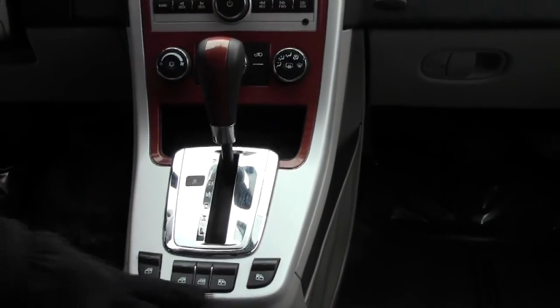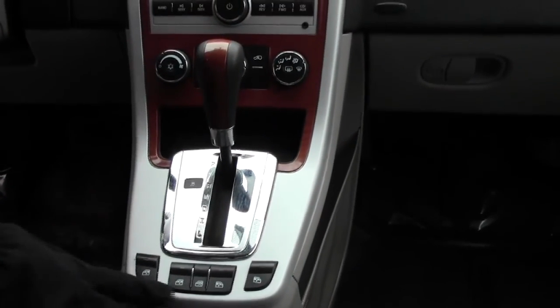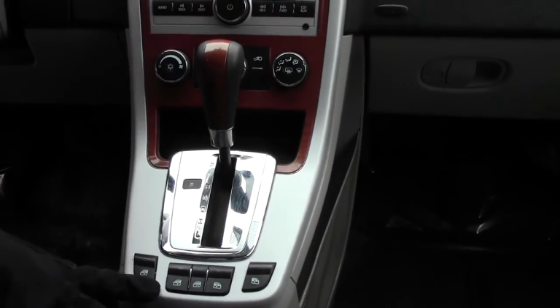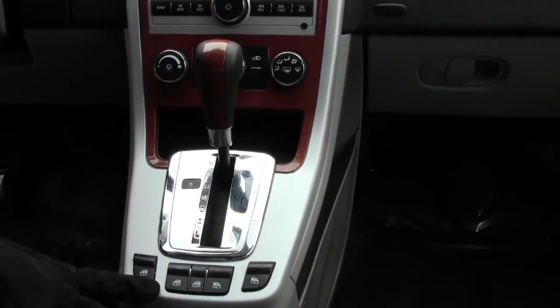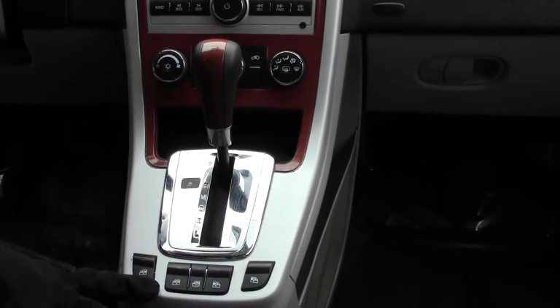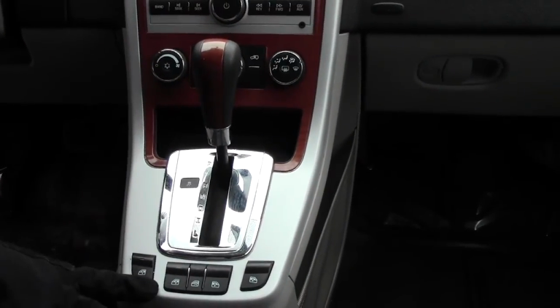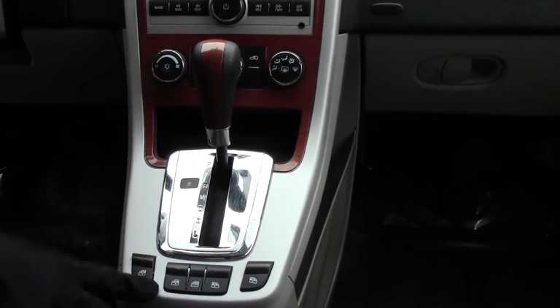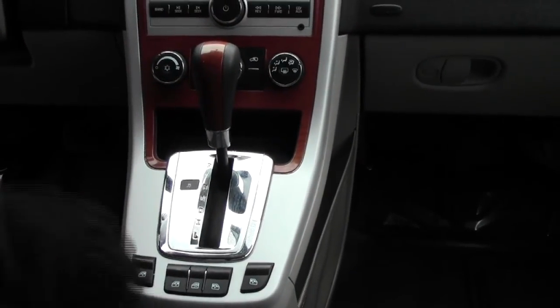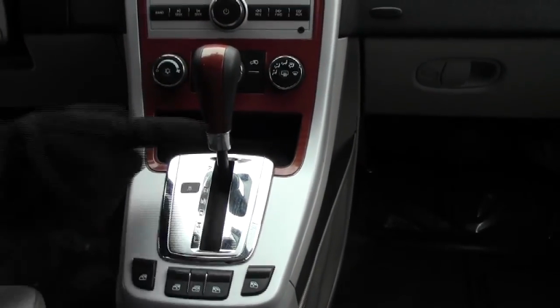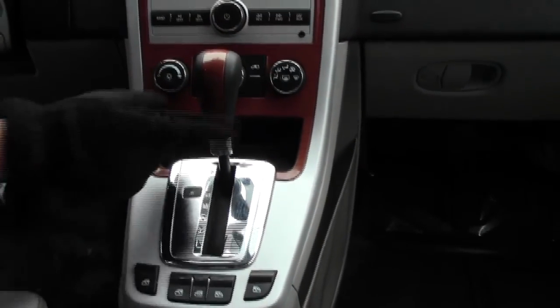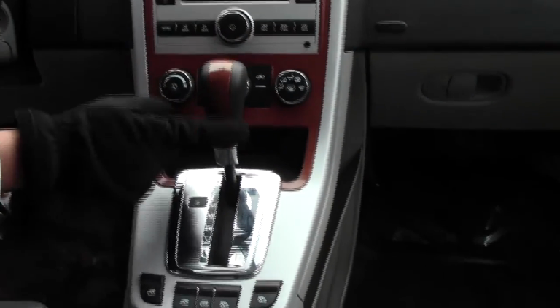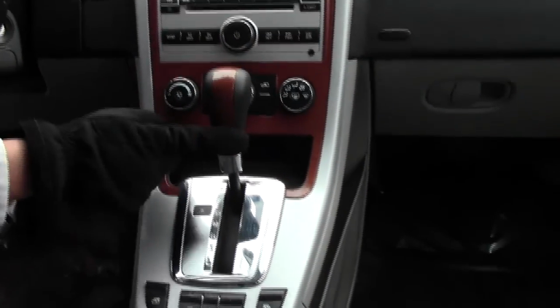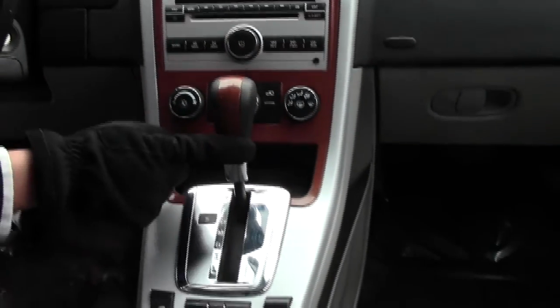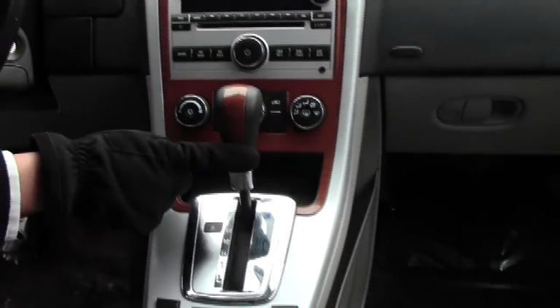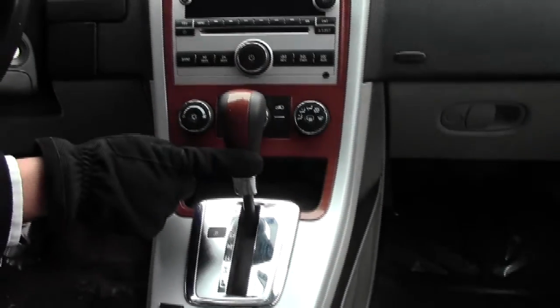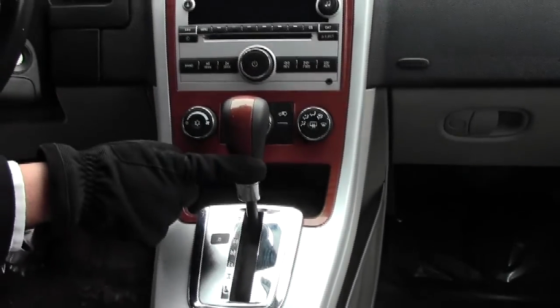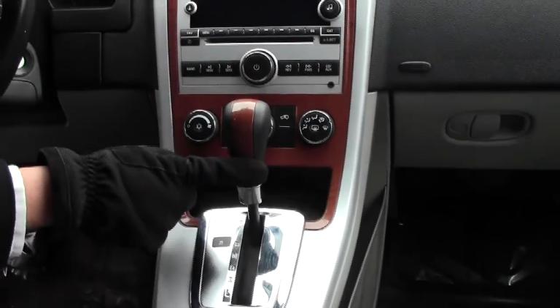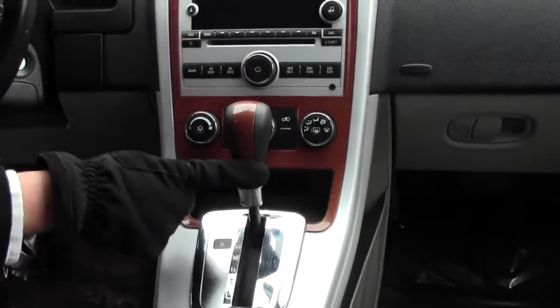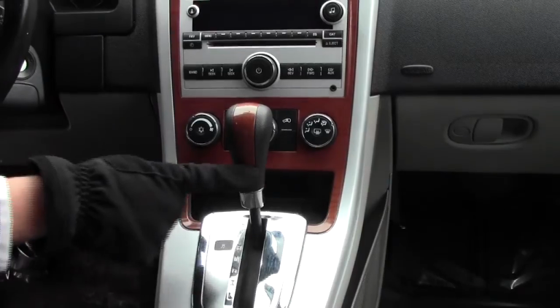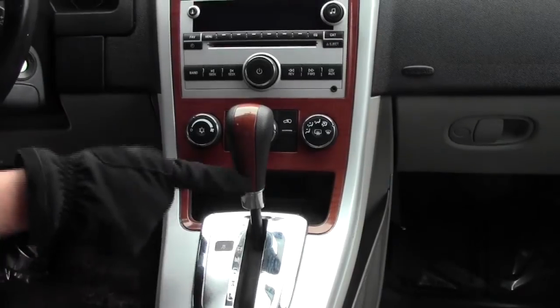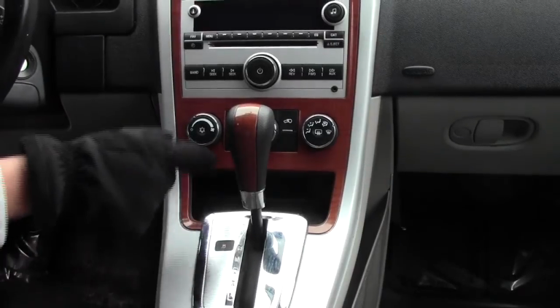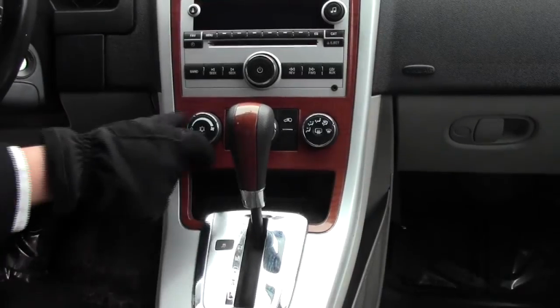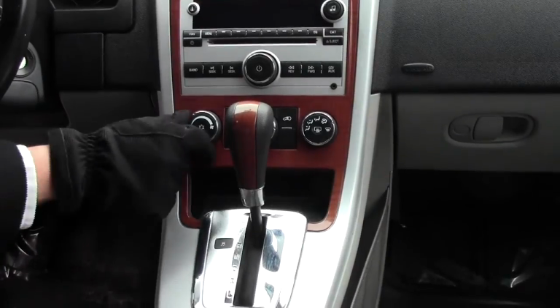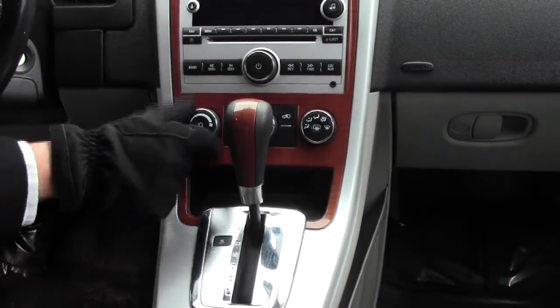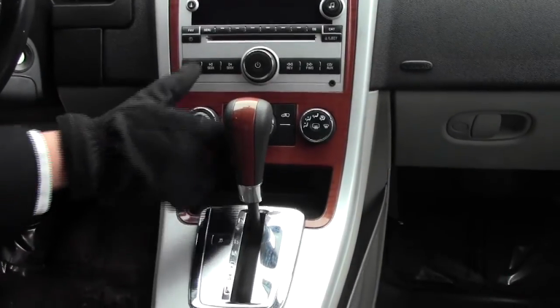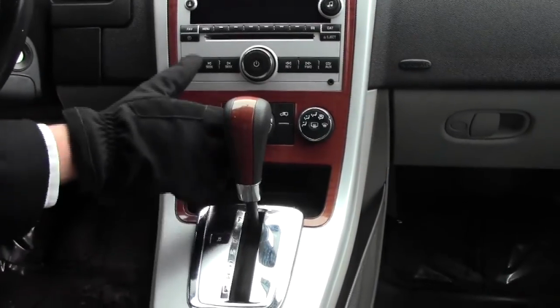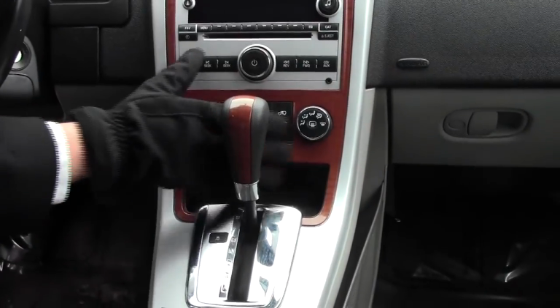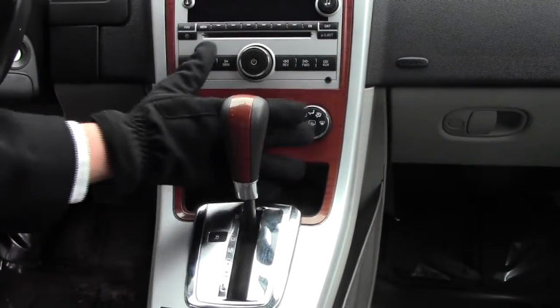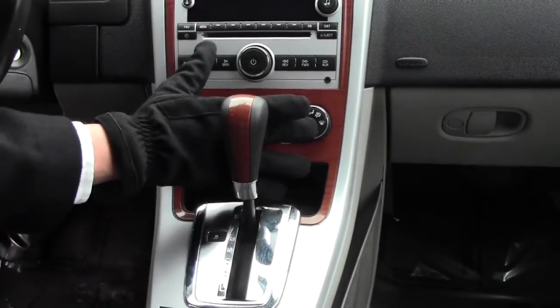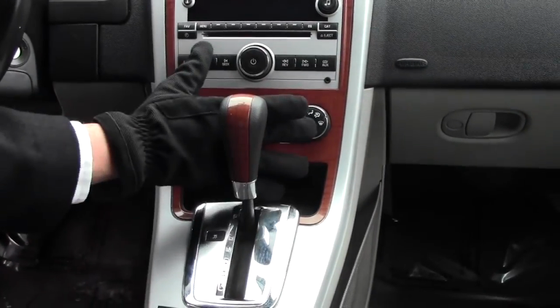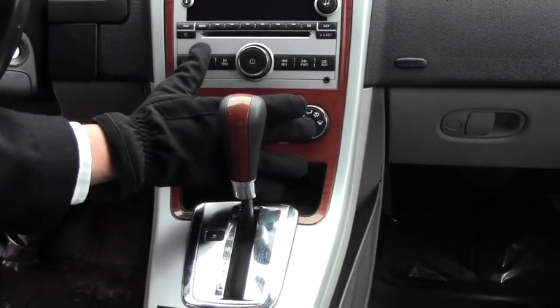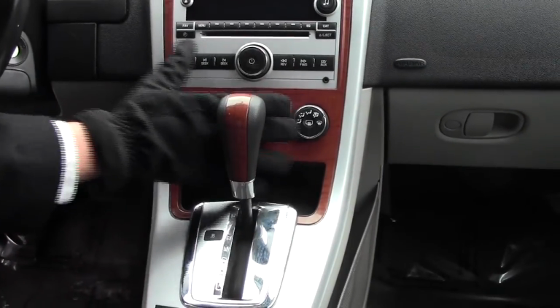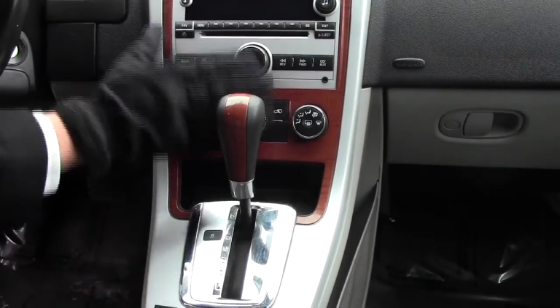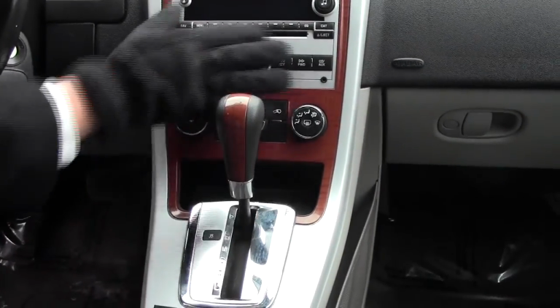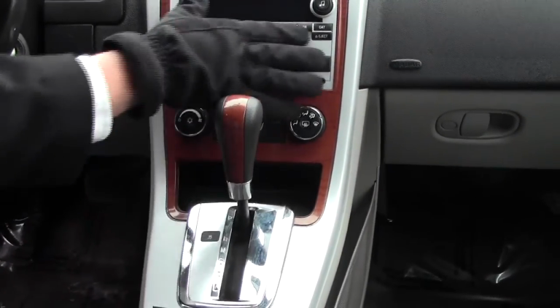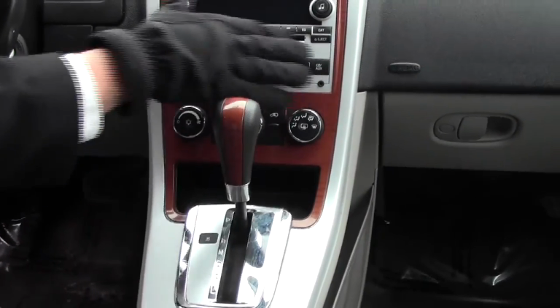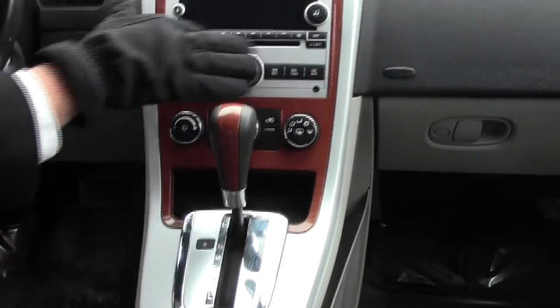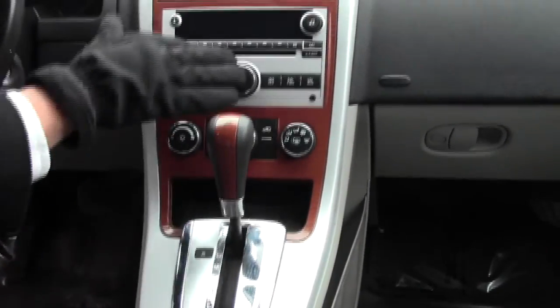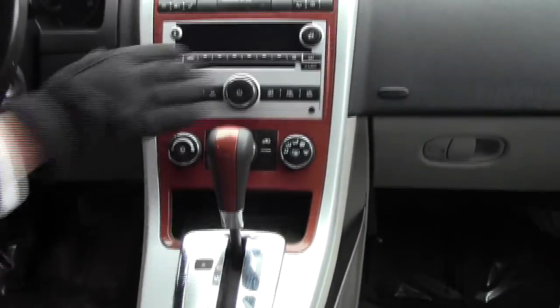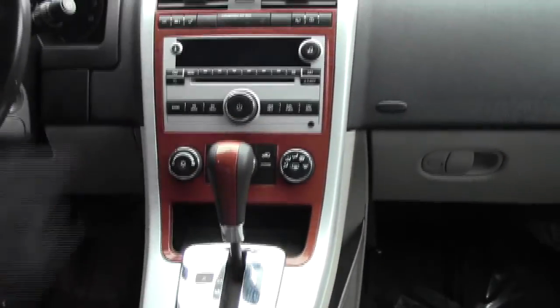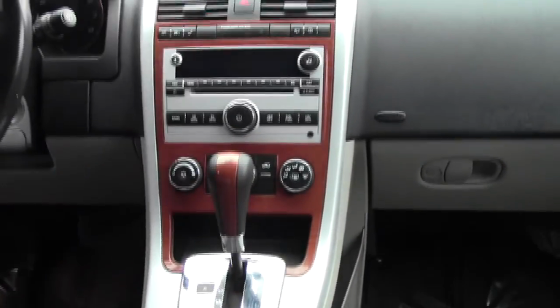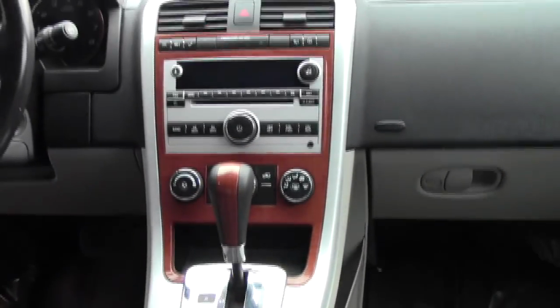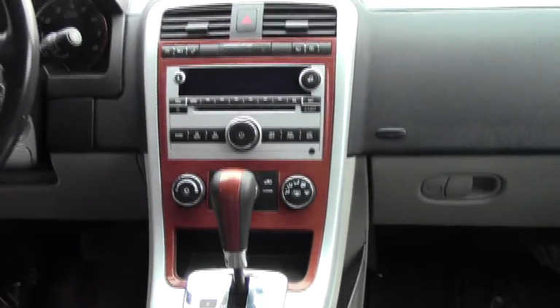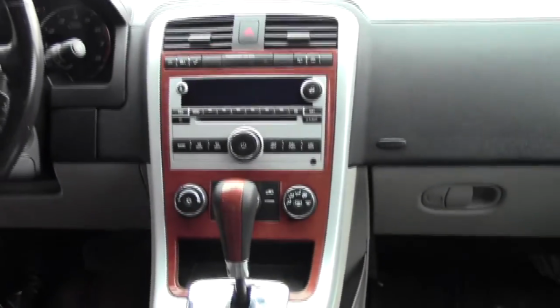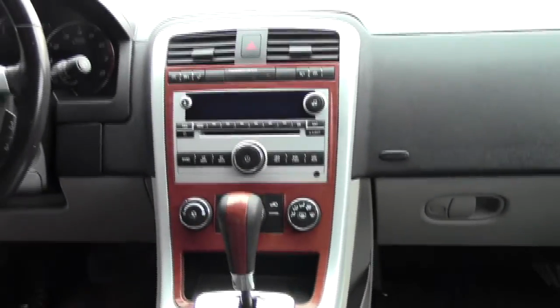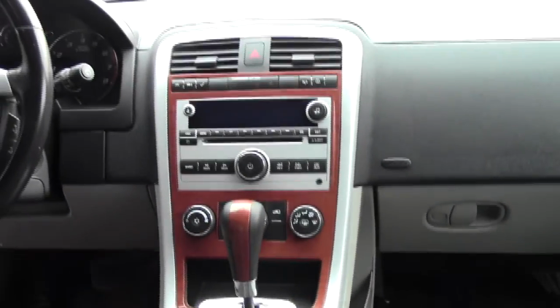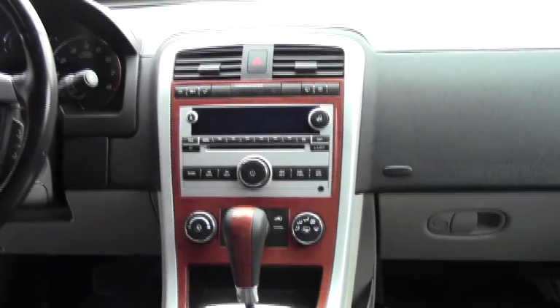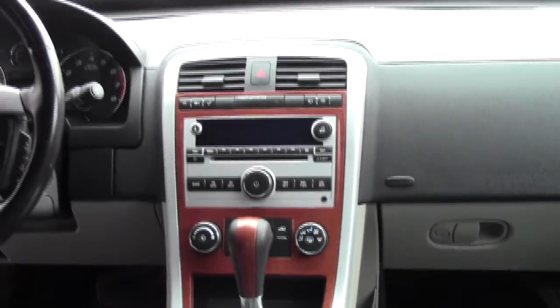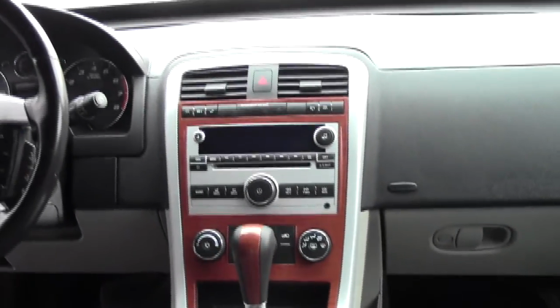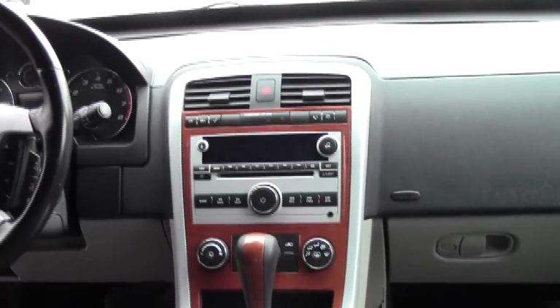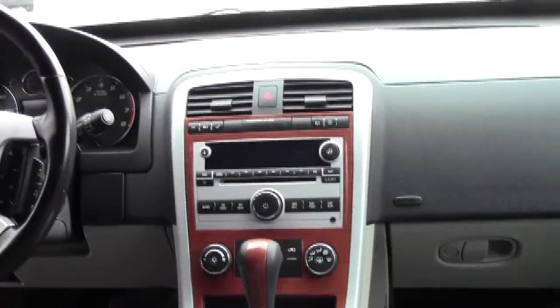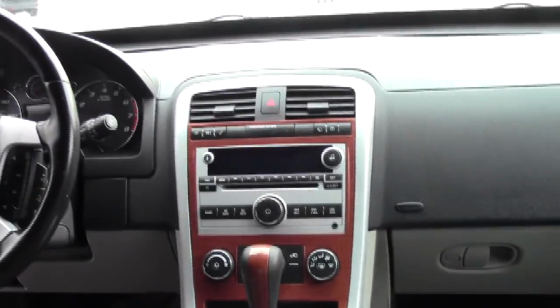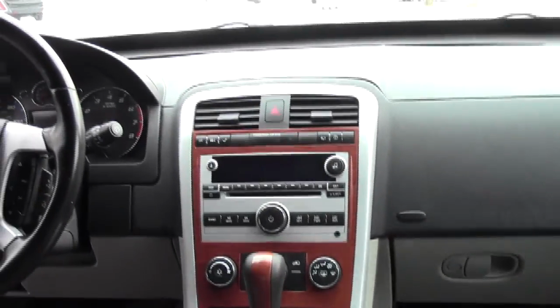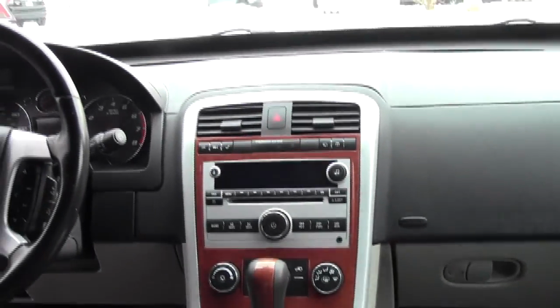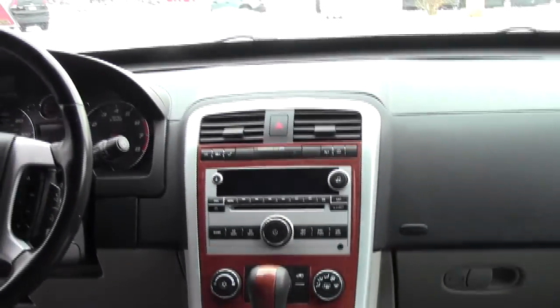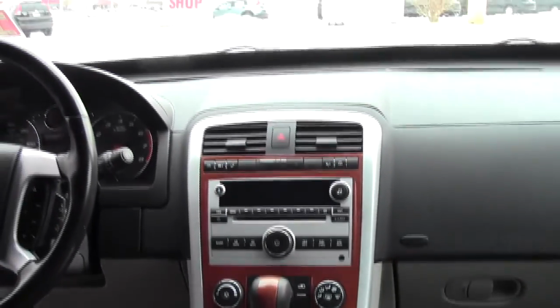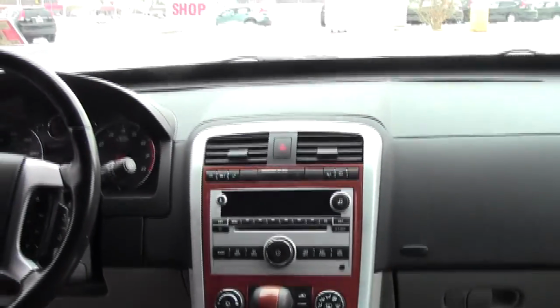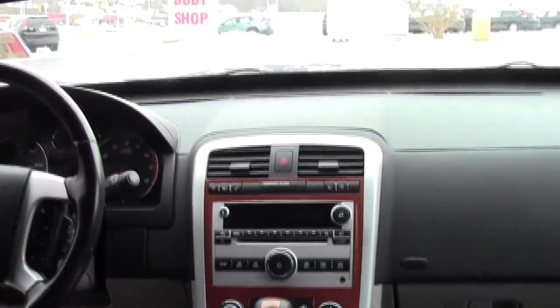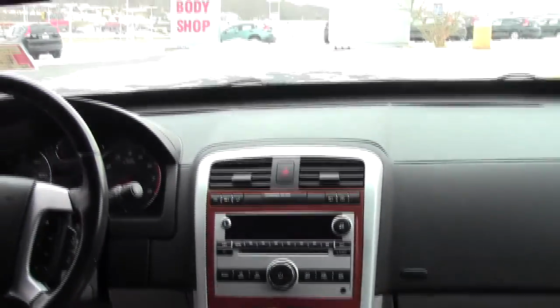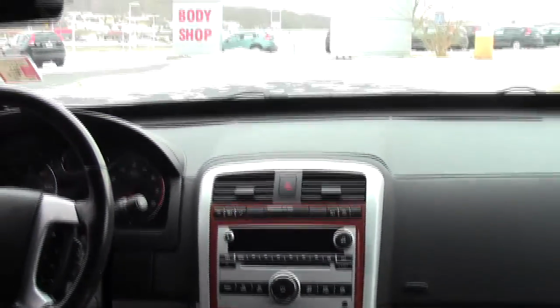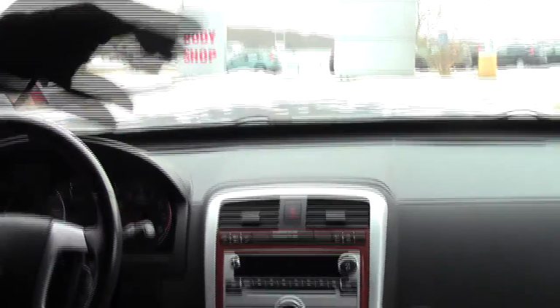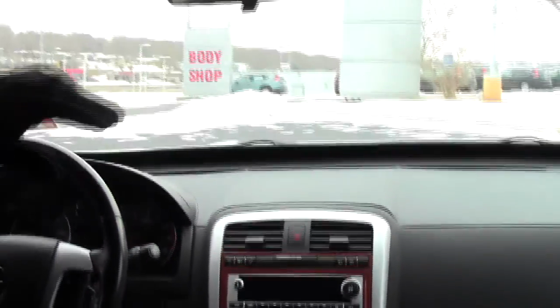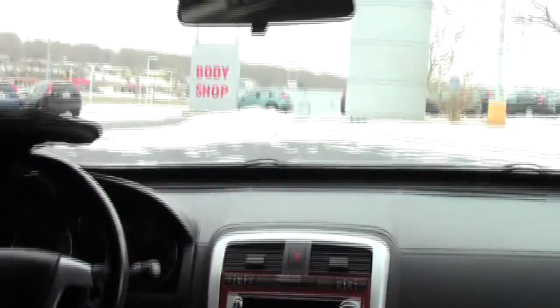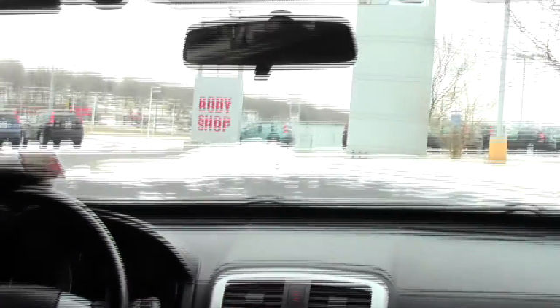Power windows, automatic transmission, heating and air conditioning controls, AM FM CD player, day night mirror, and map lights.